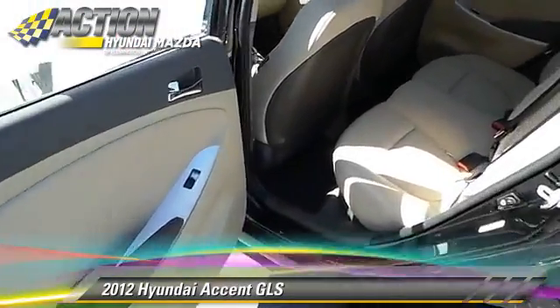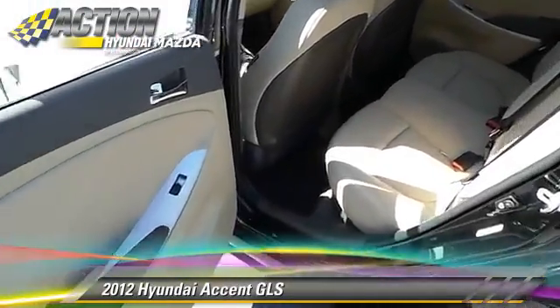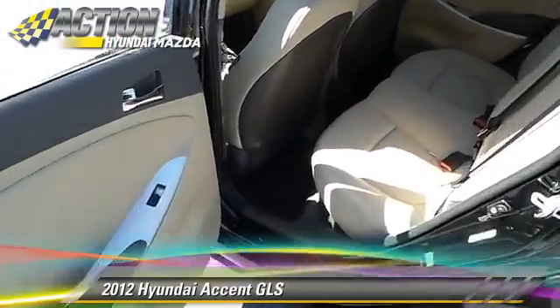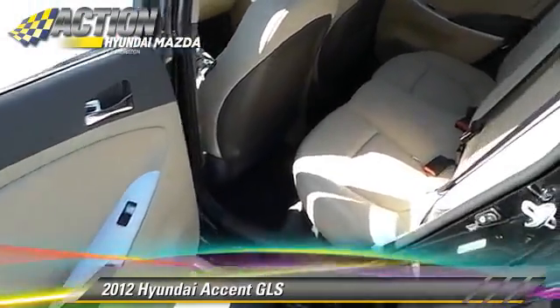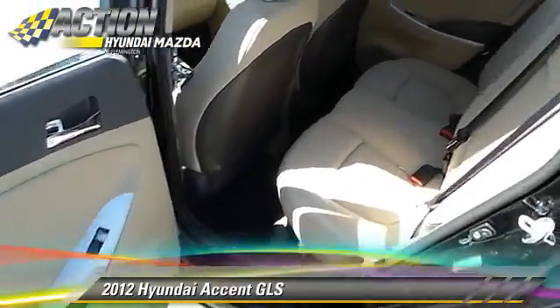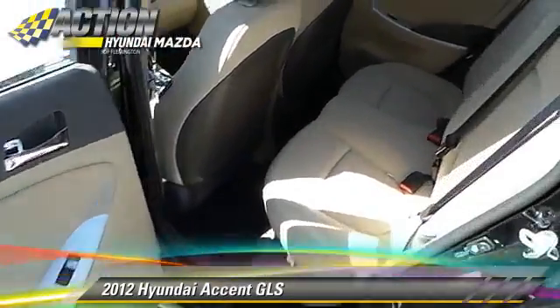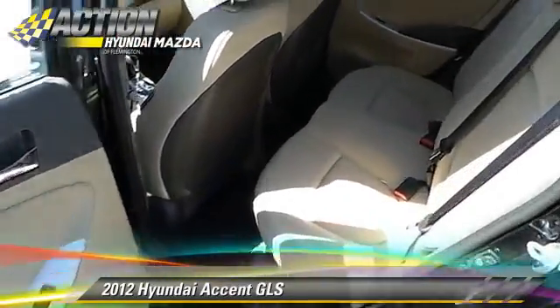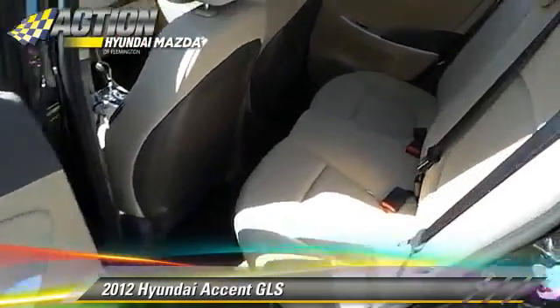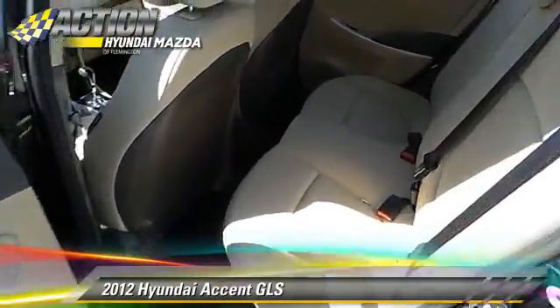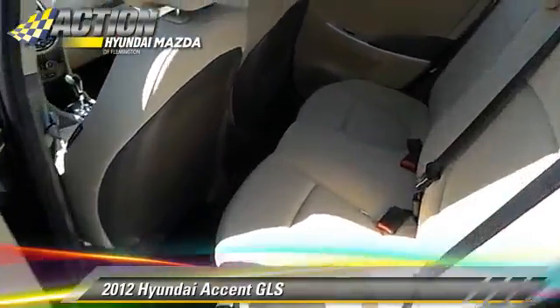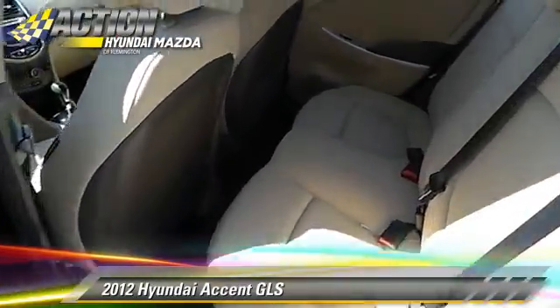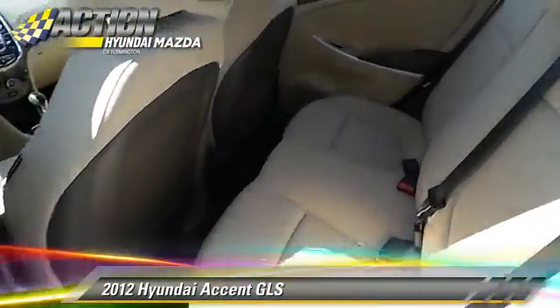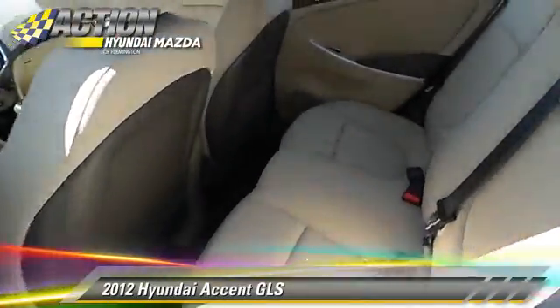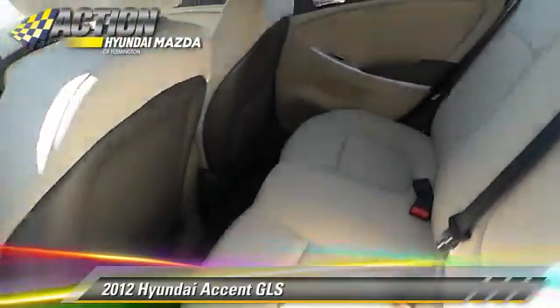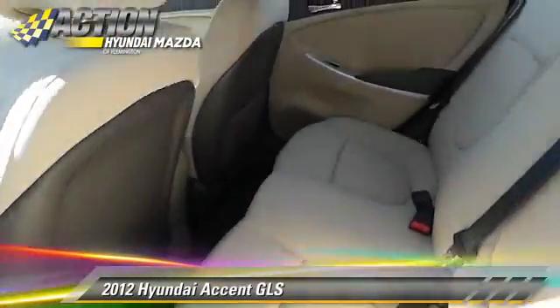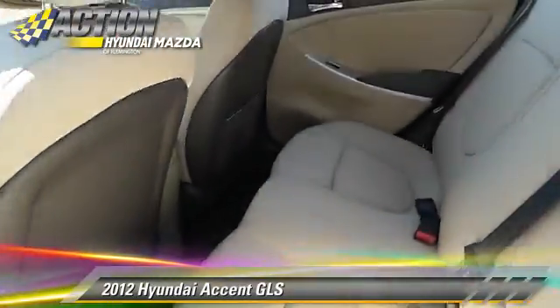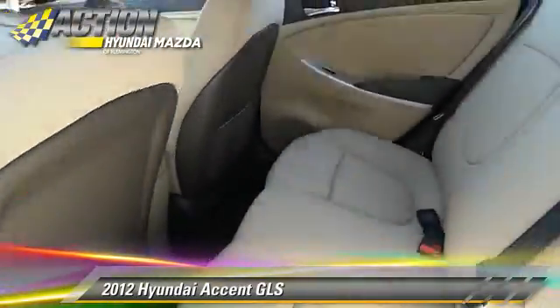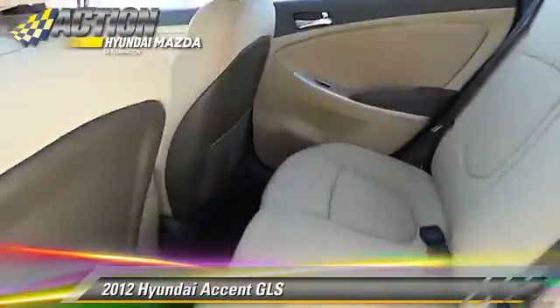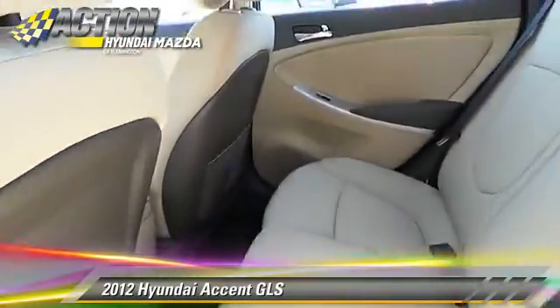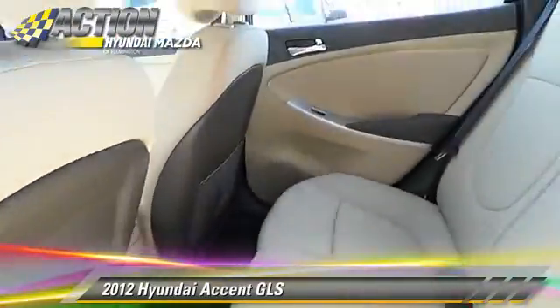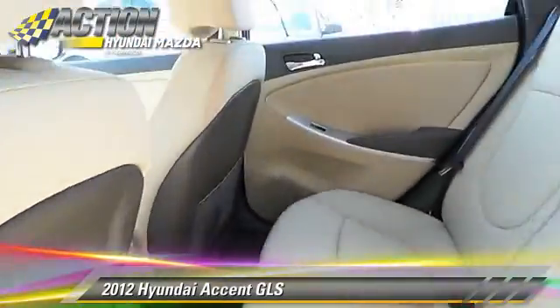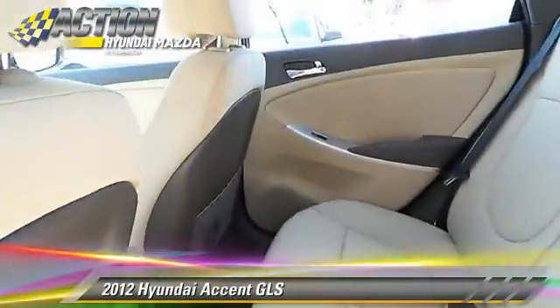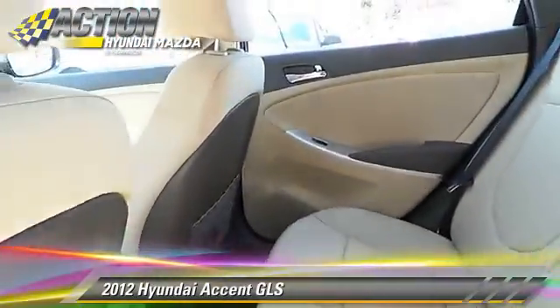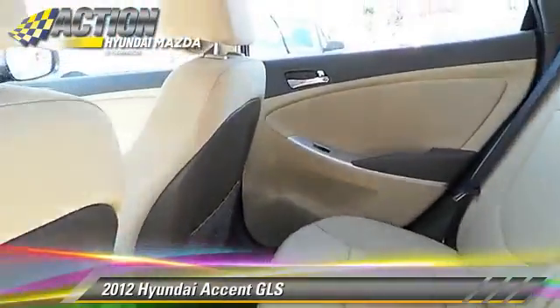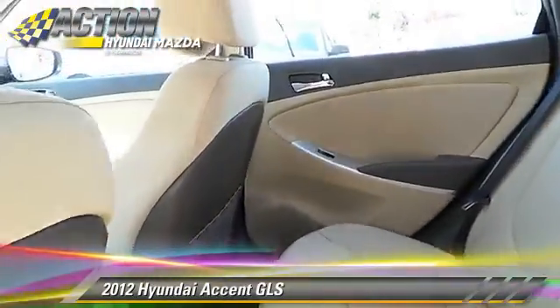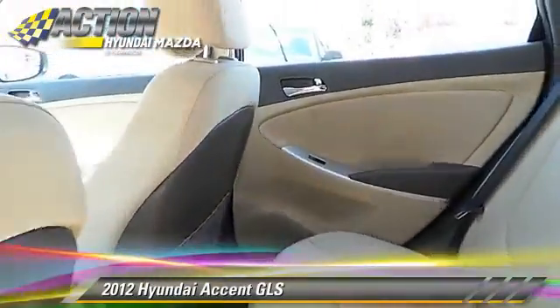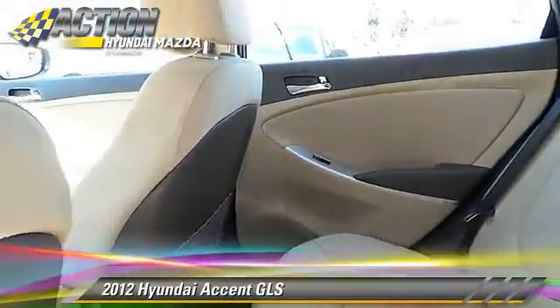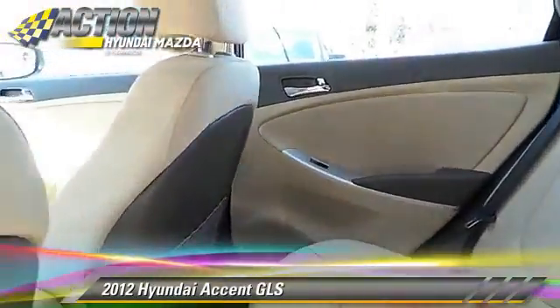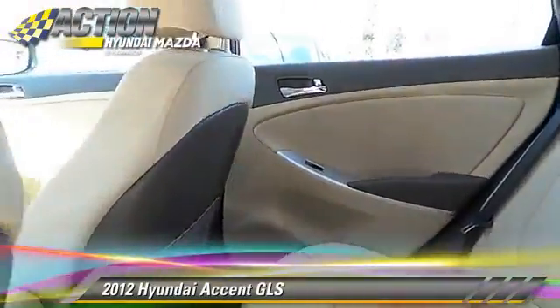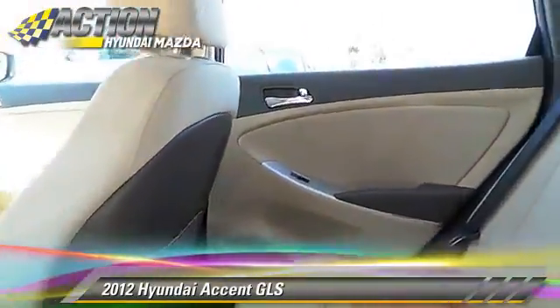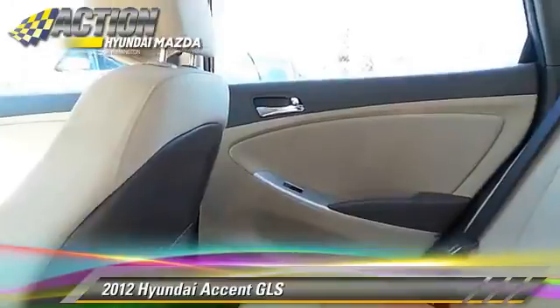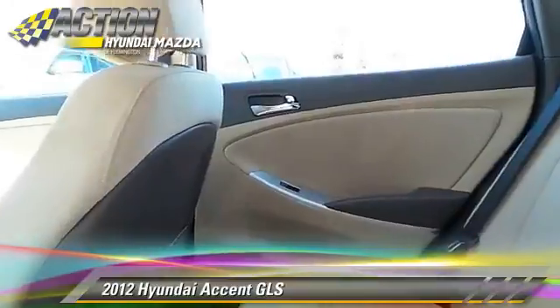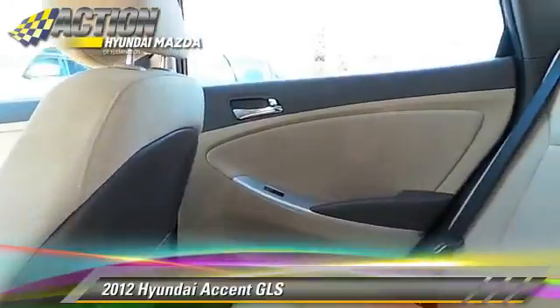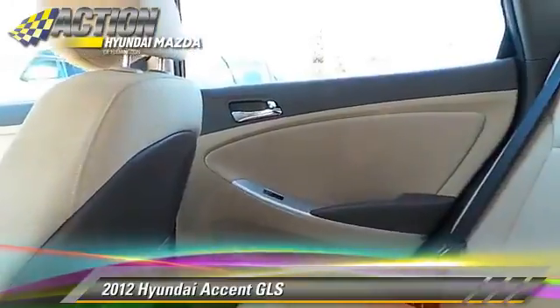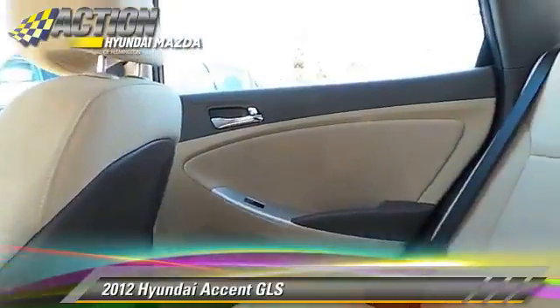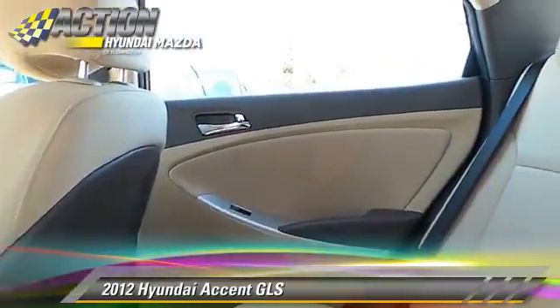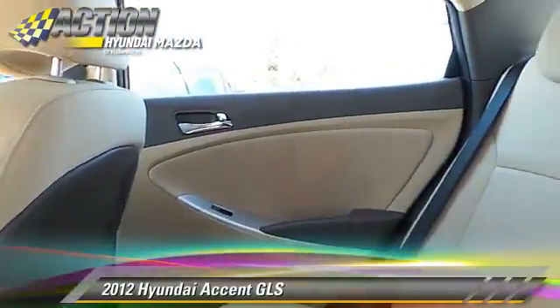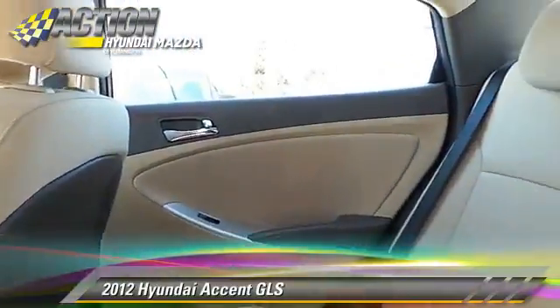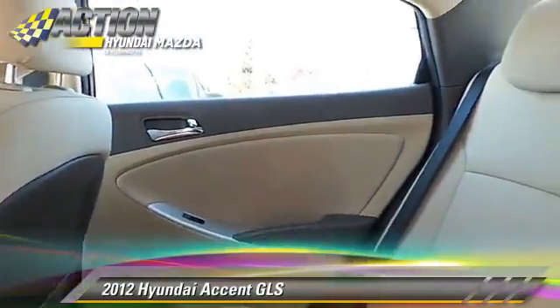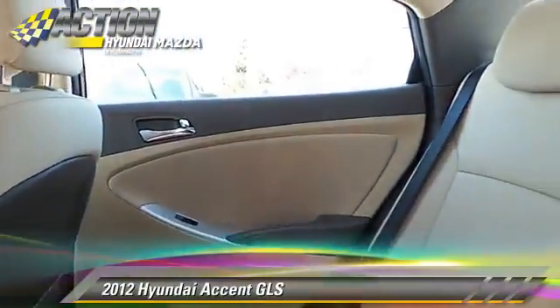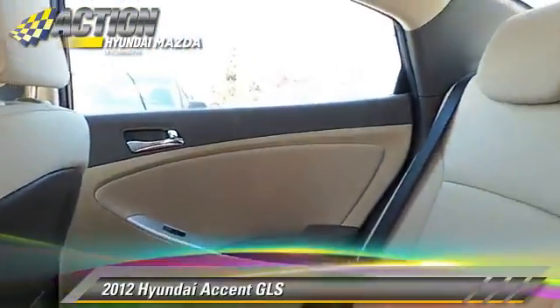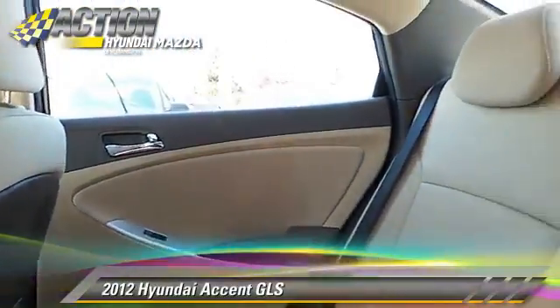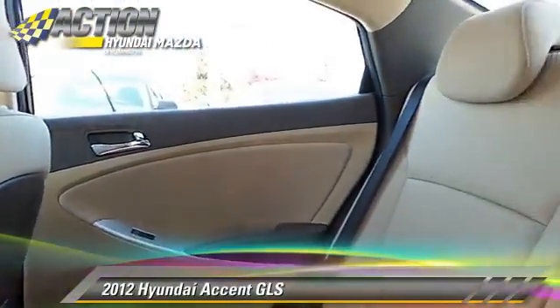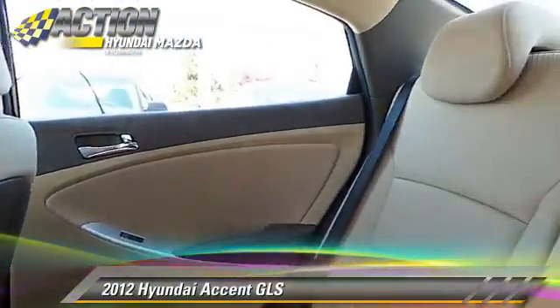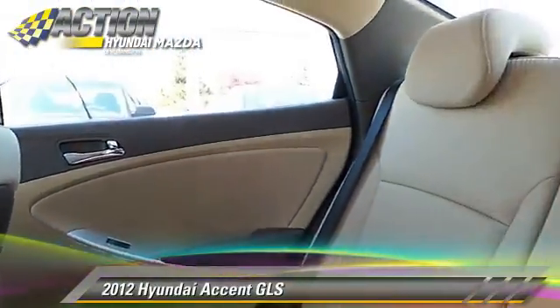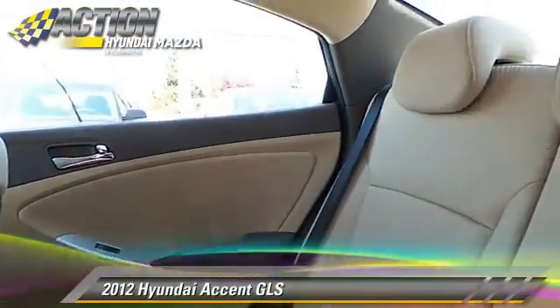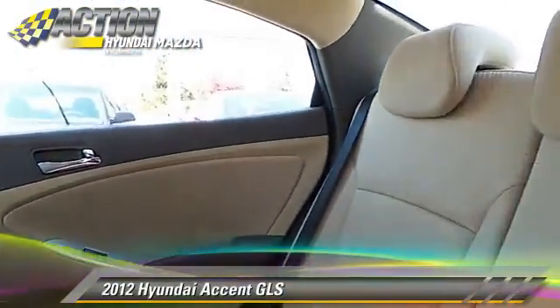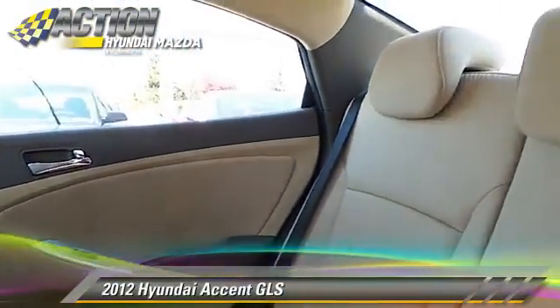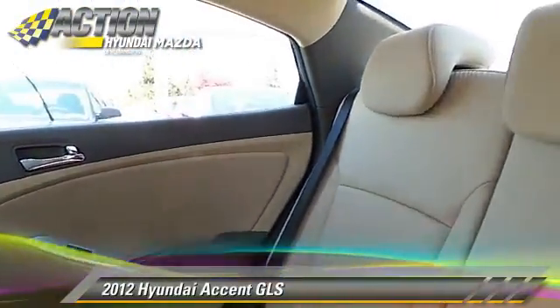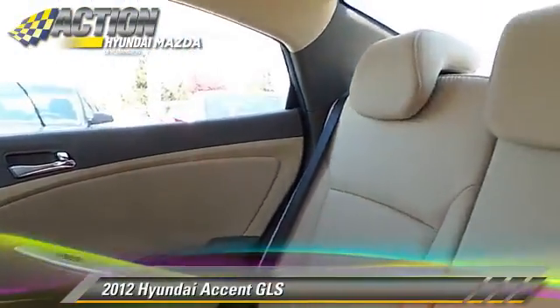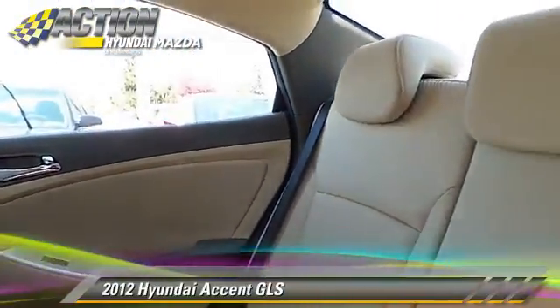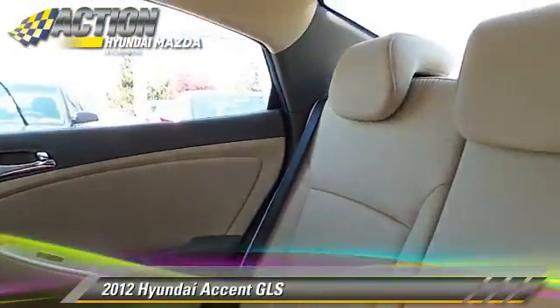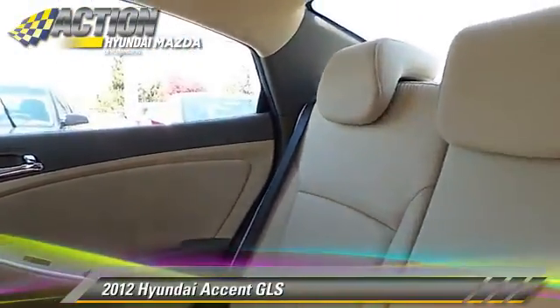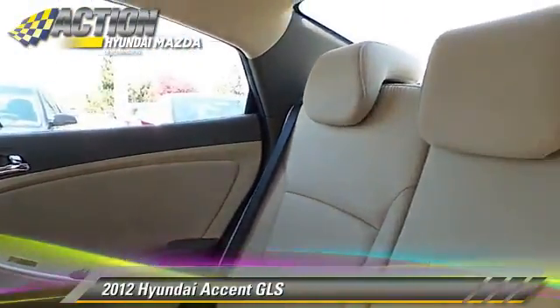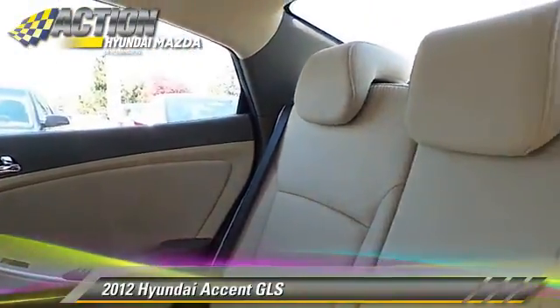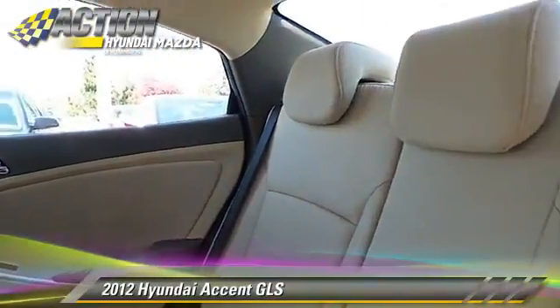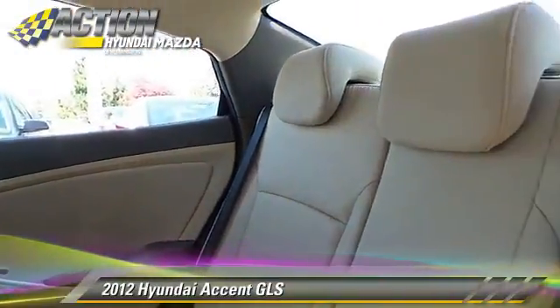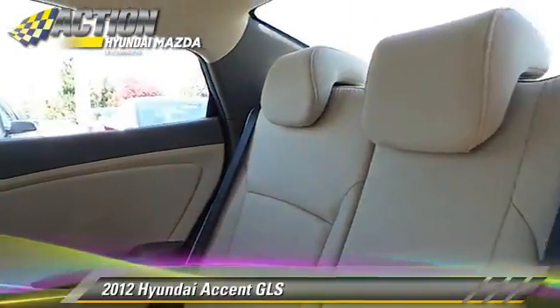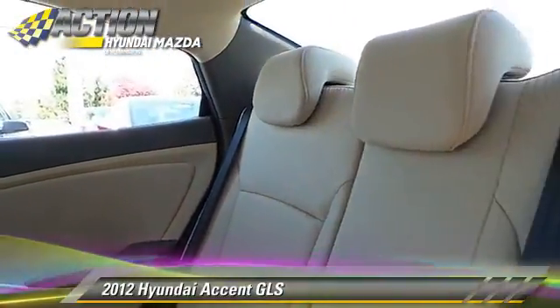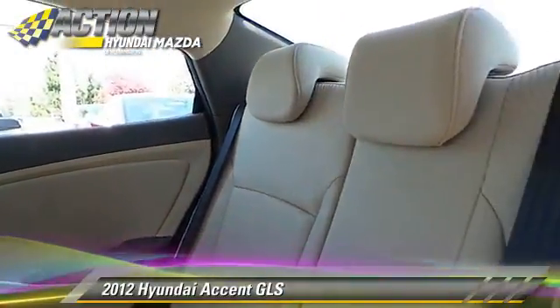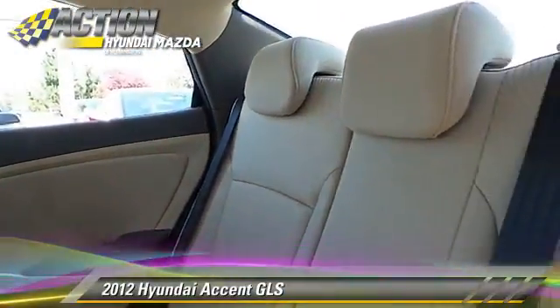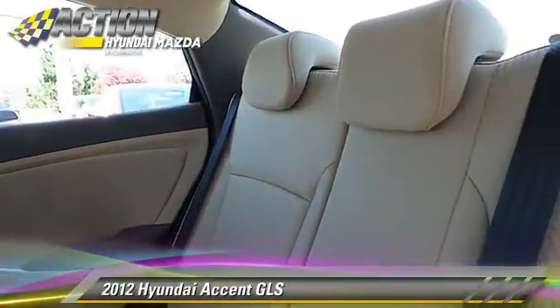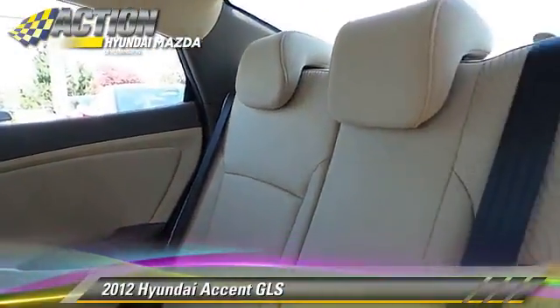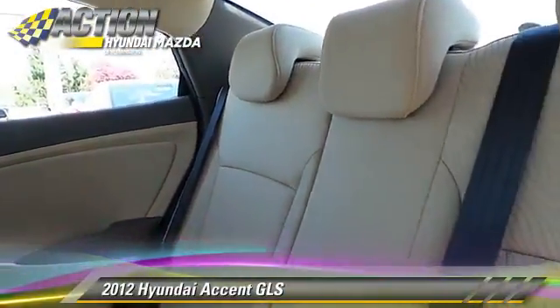Comfort and convenience features include power door locks, power steering, and satellite radio. Give us a call to schedule your test drive today.